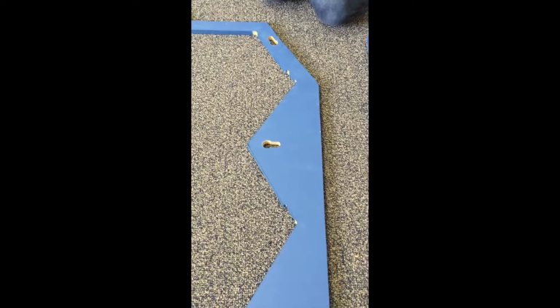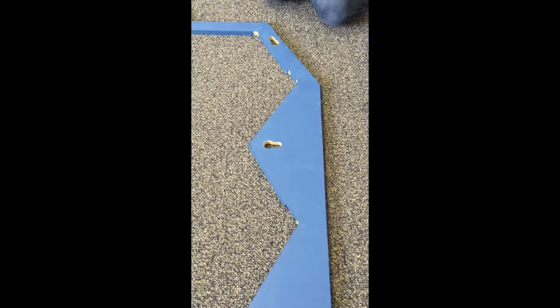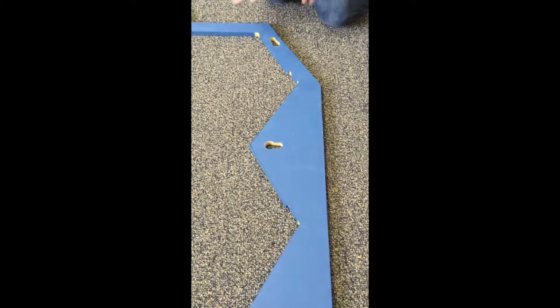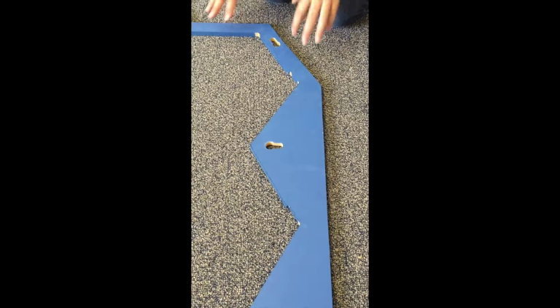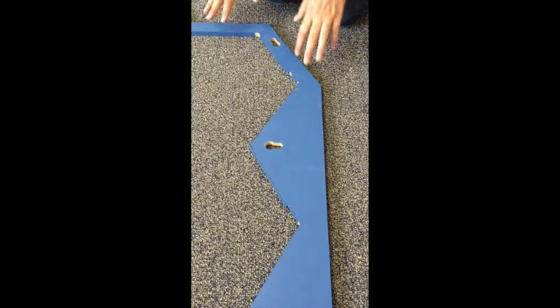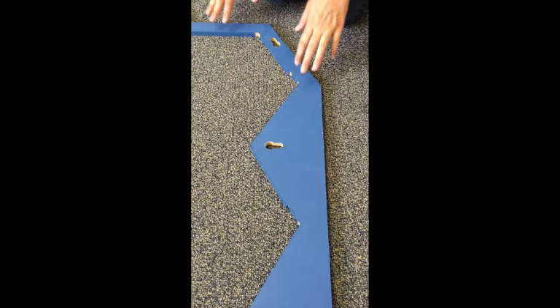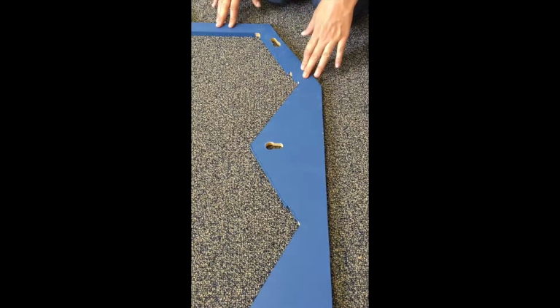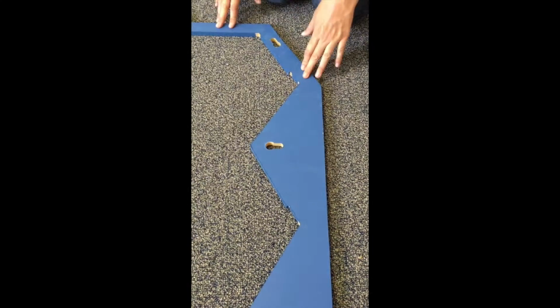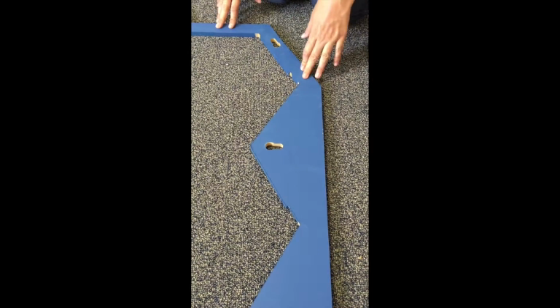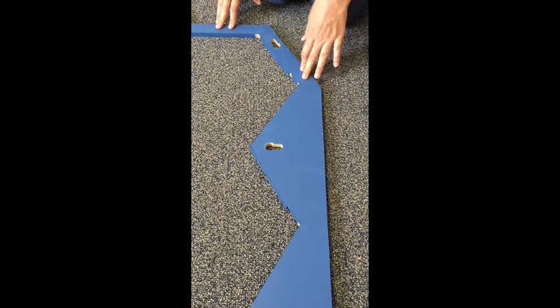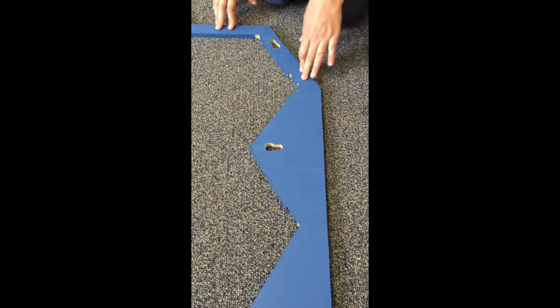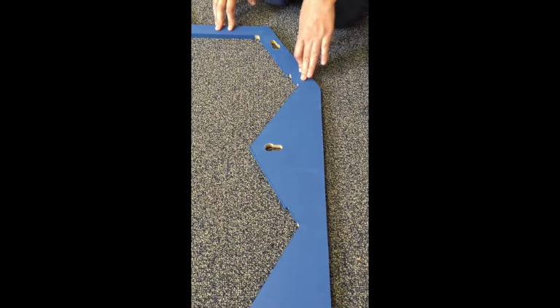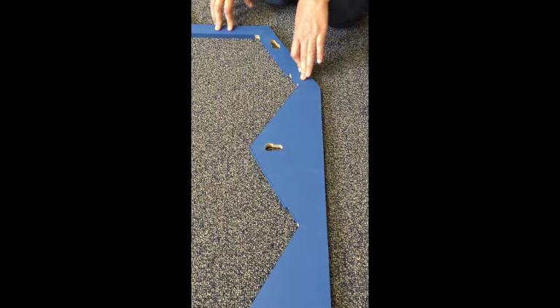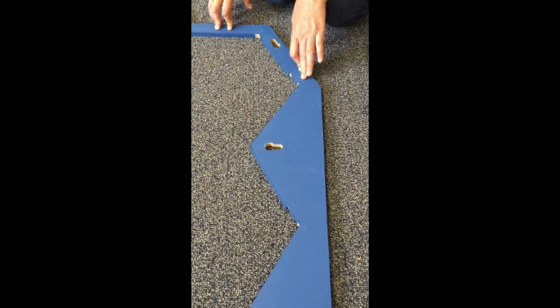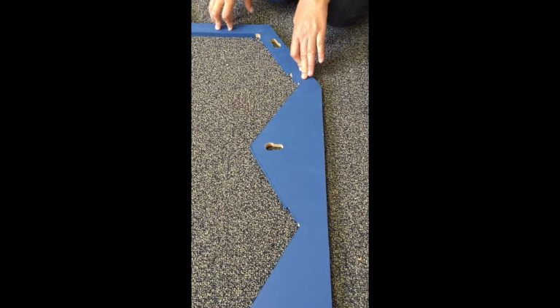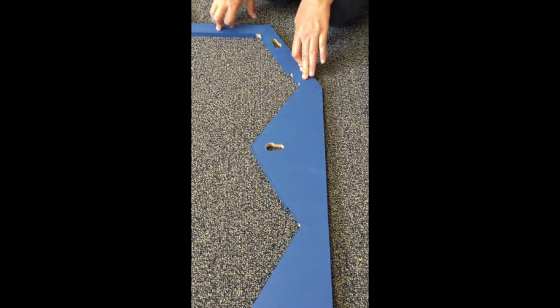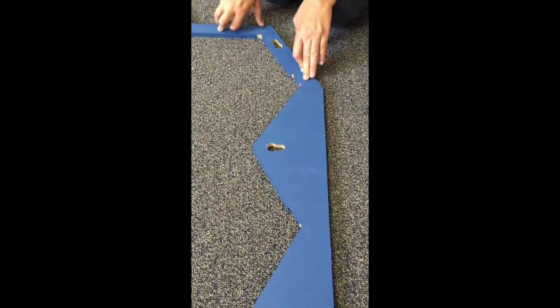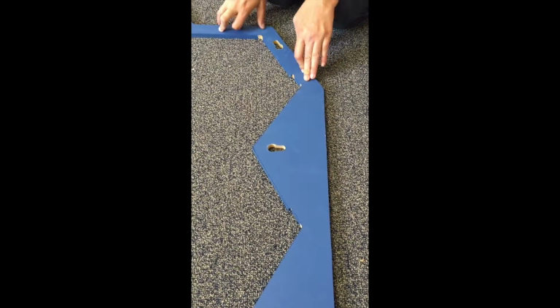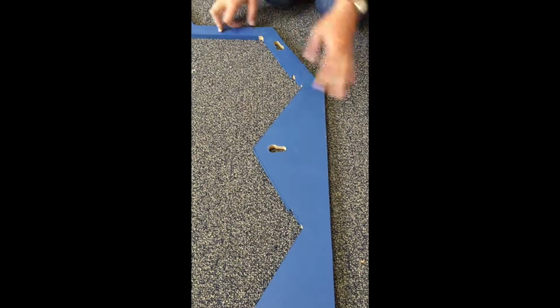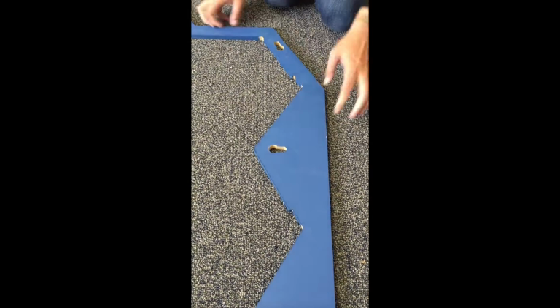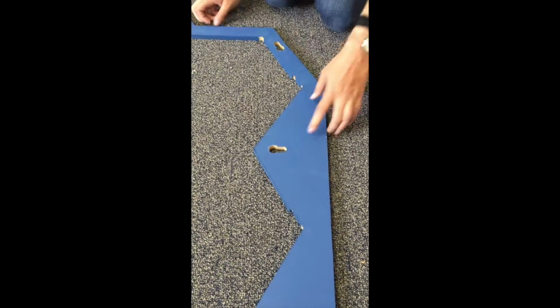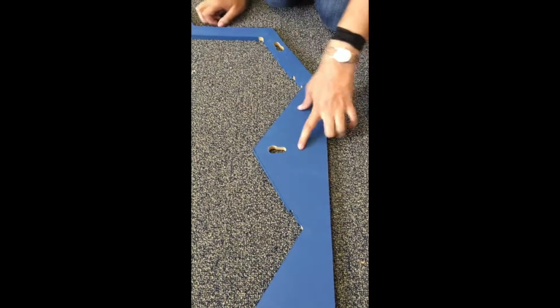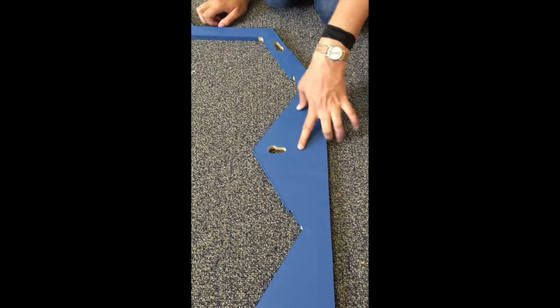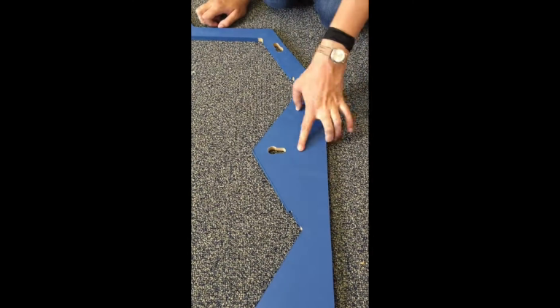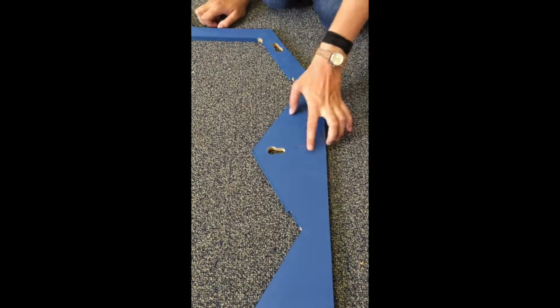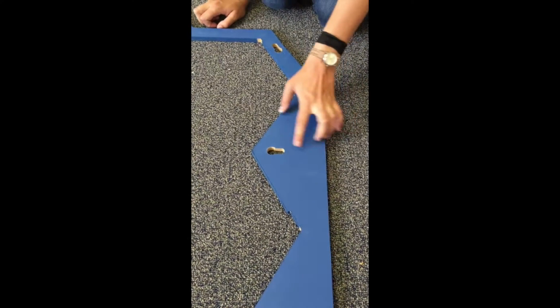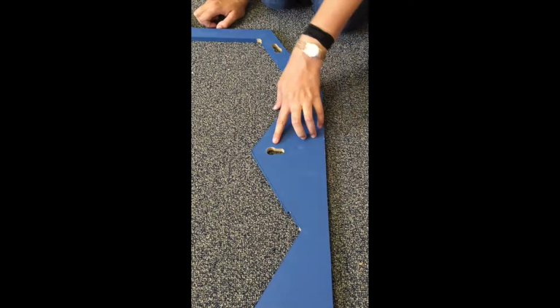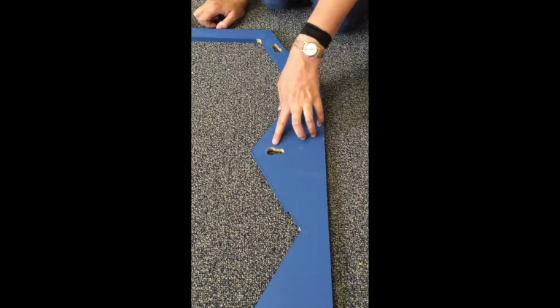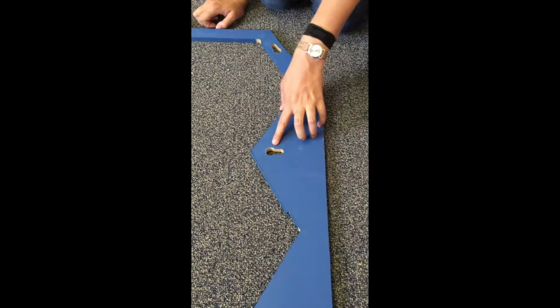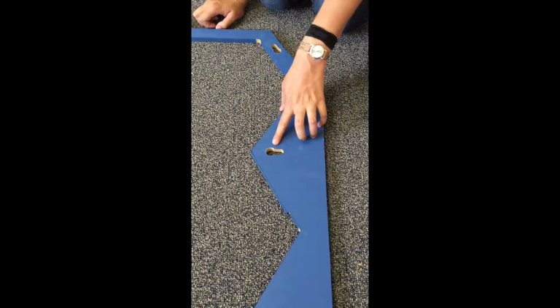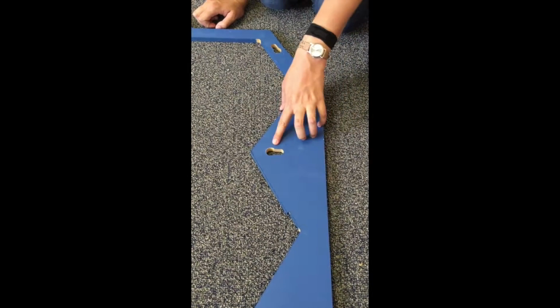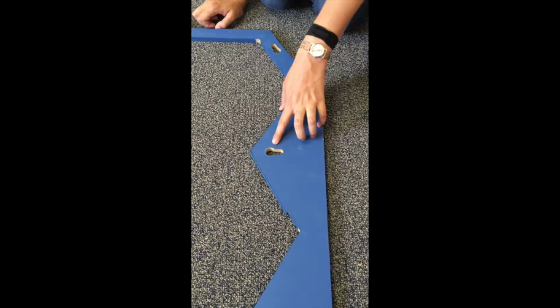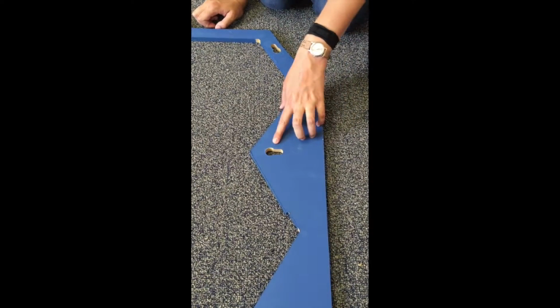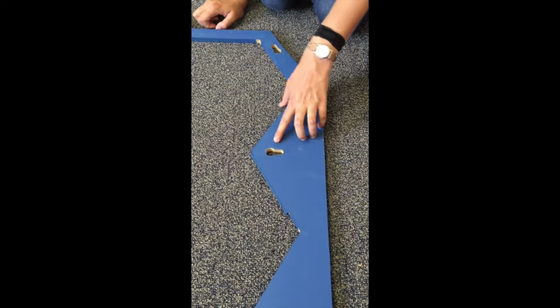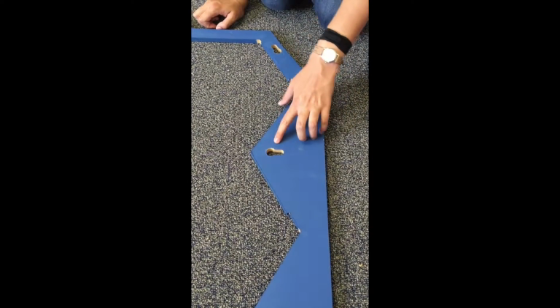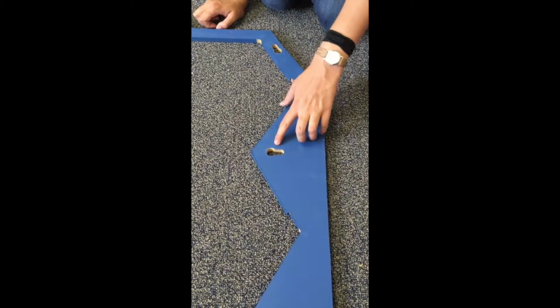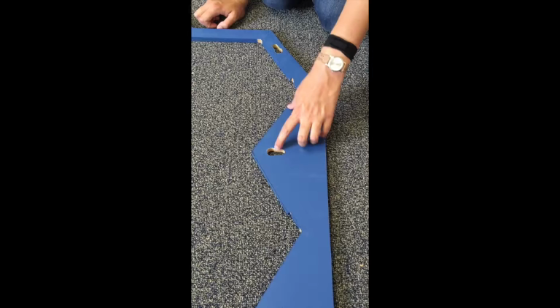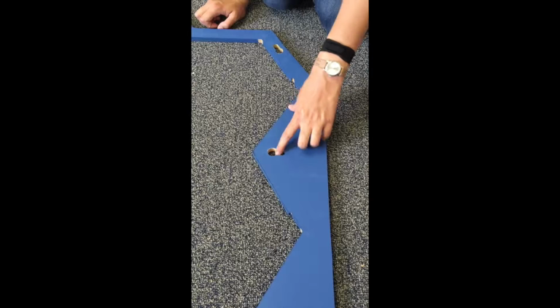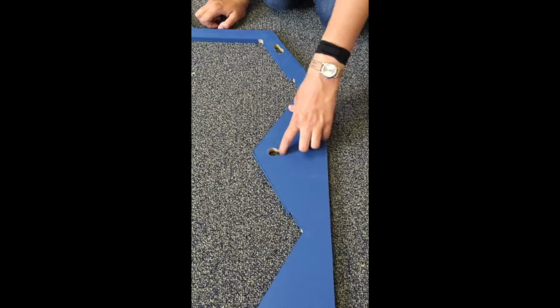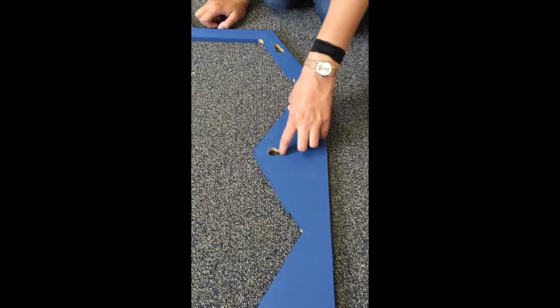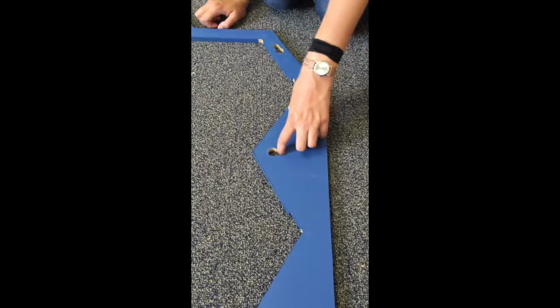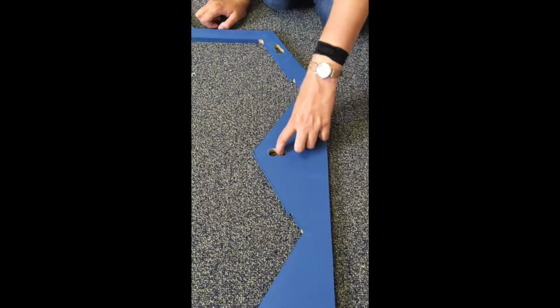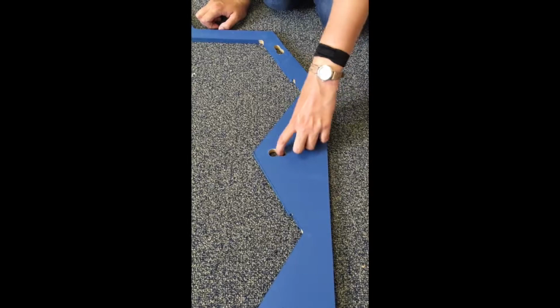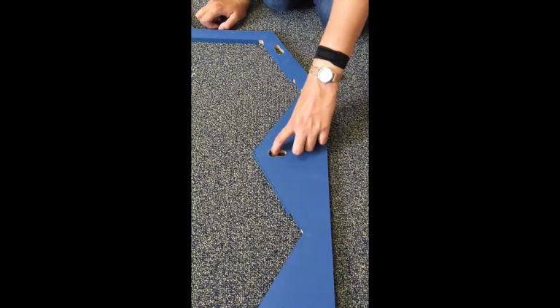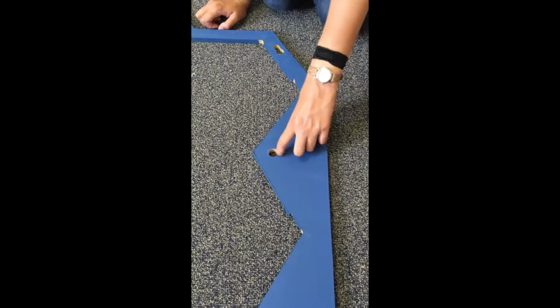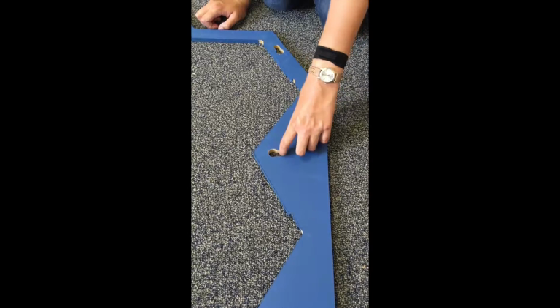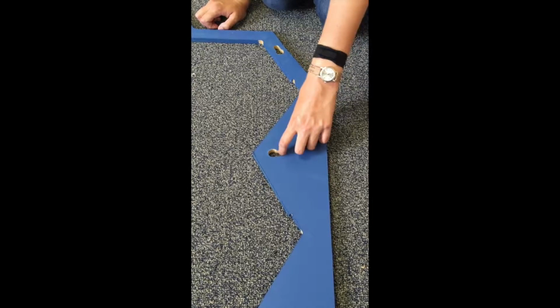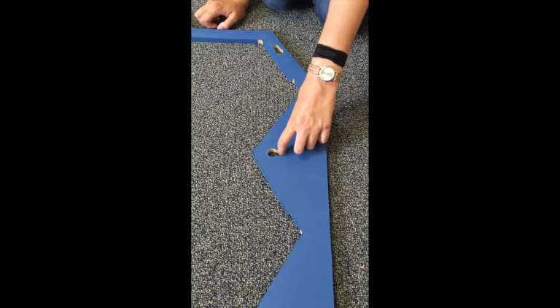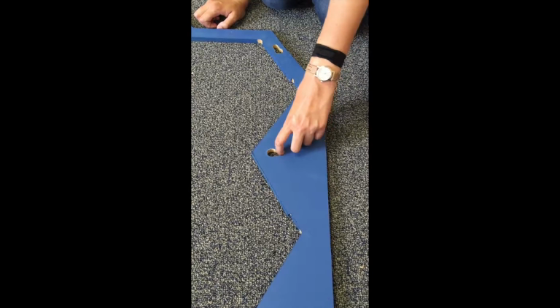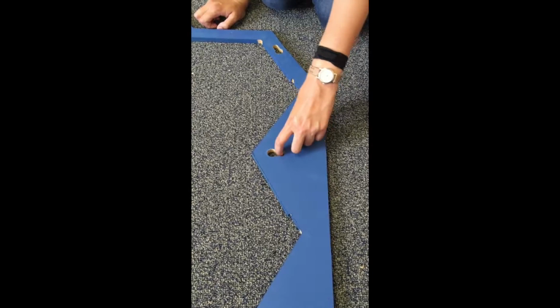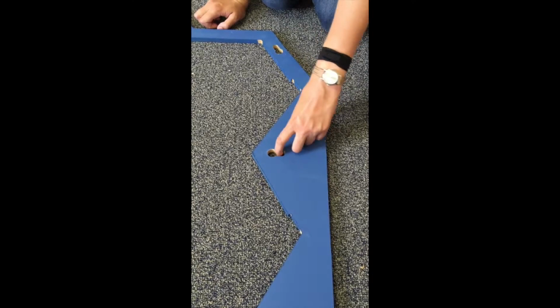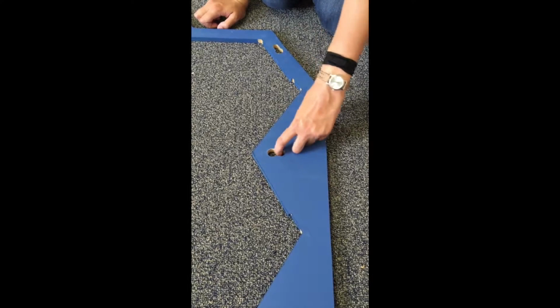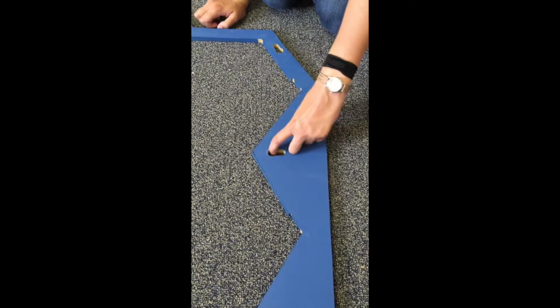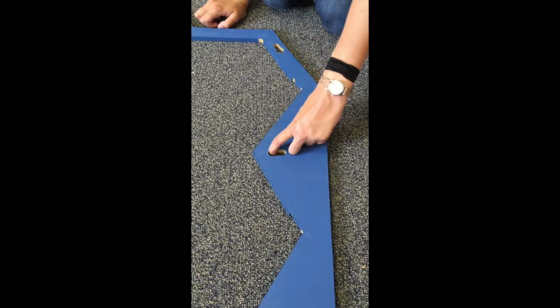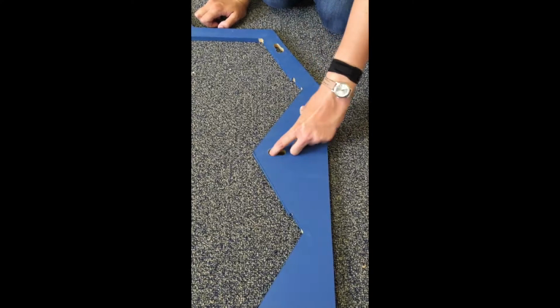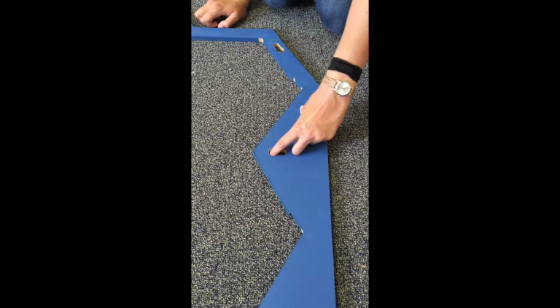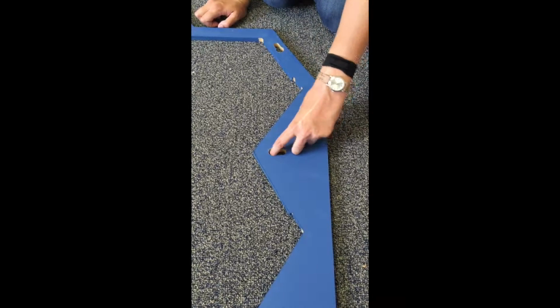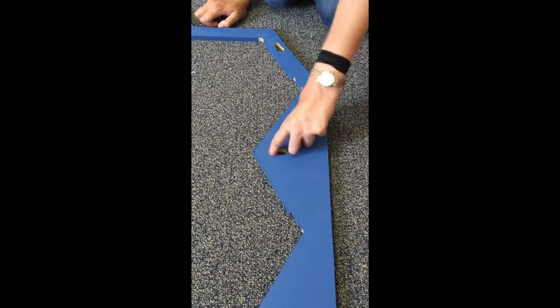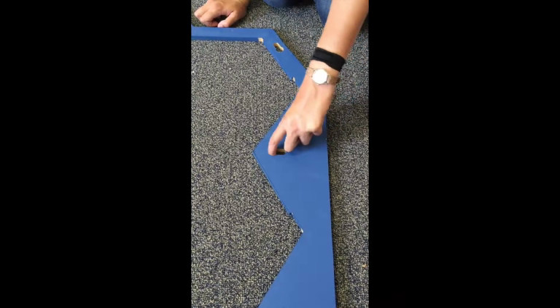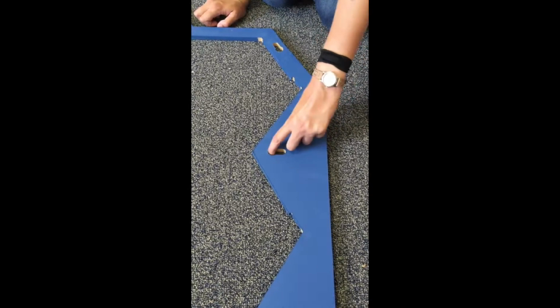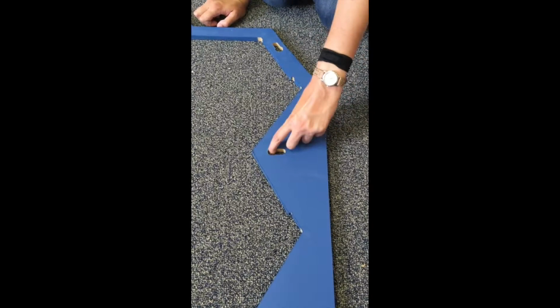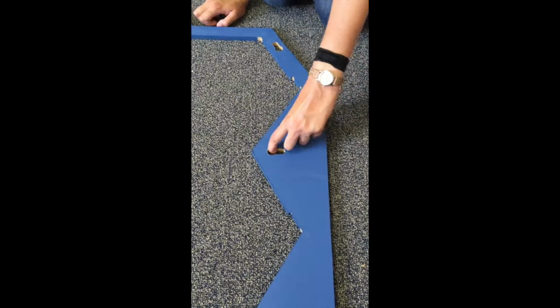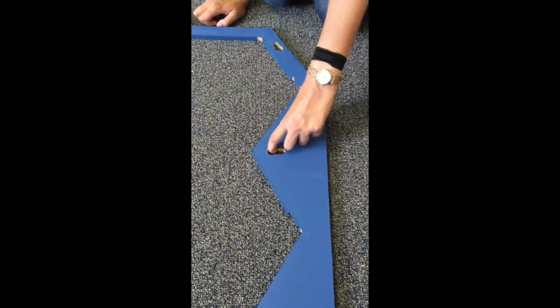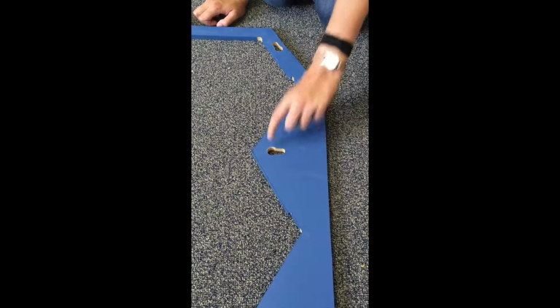Each side of the frame has five keyholes like this one. There is a narrow side, and then a round keyhole side.